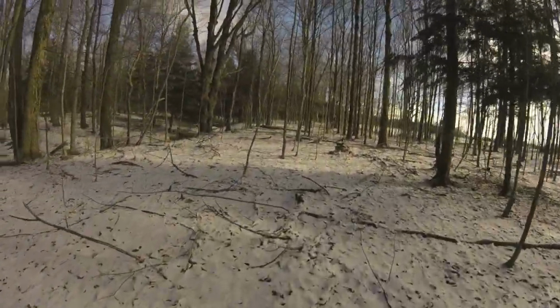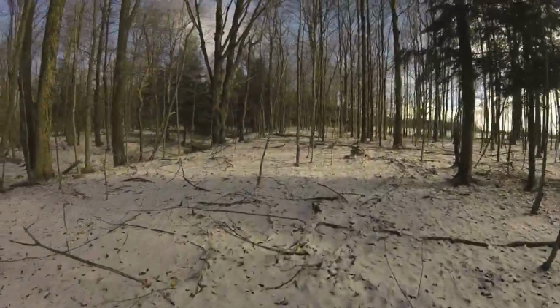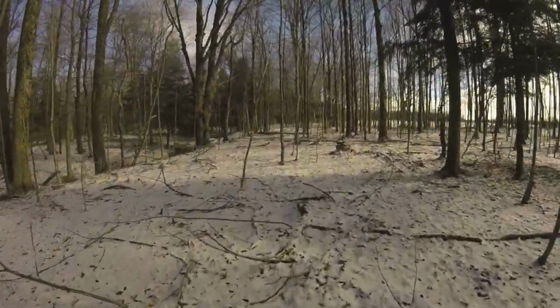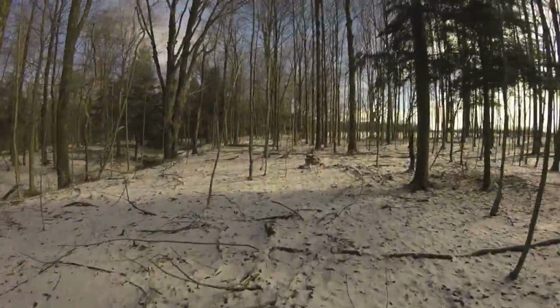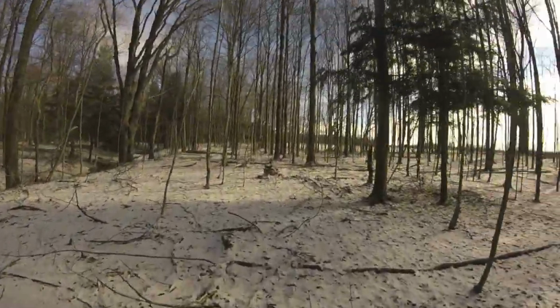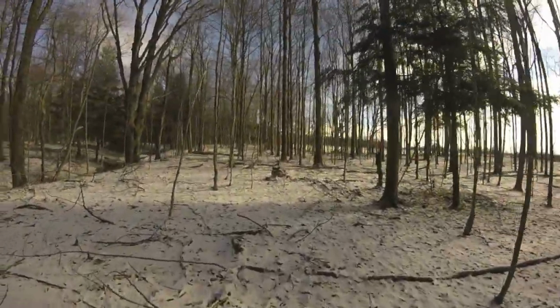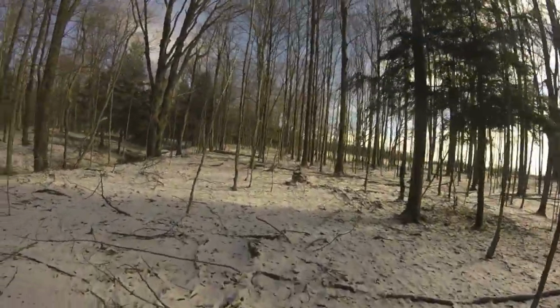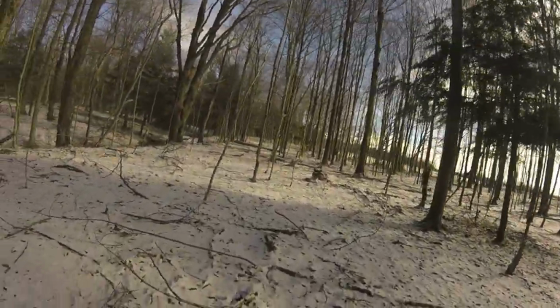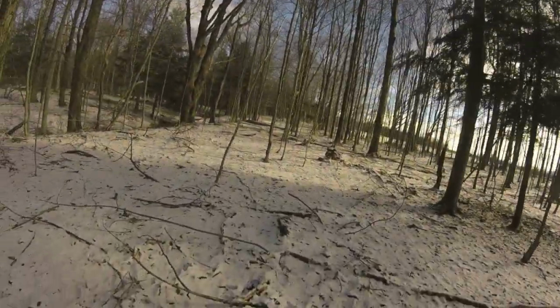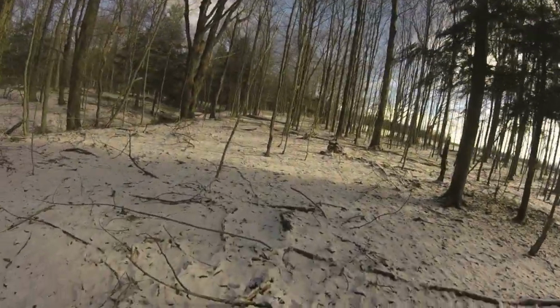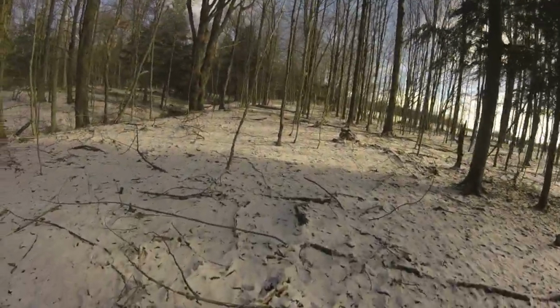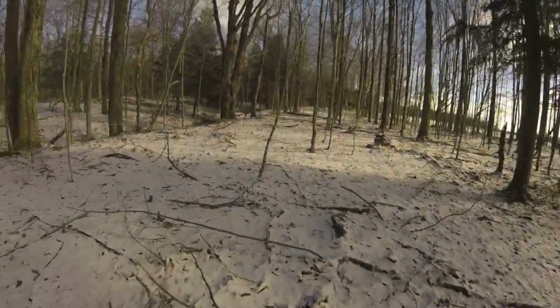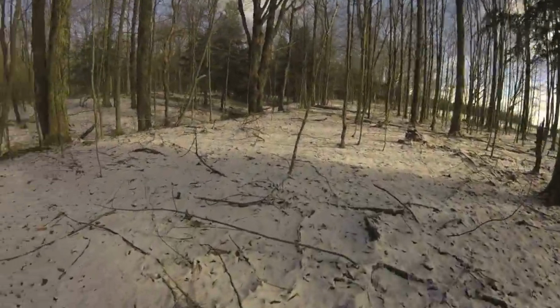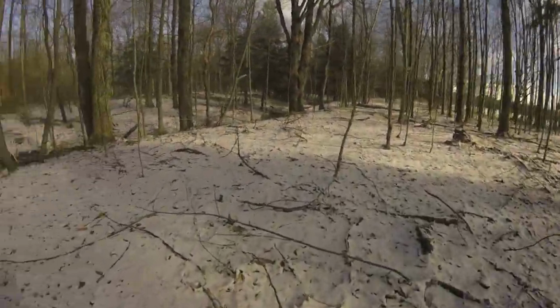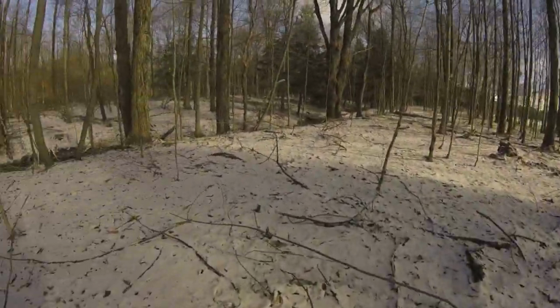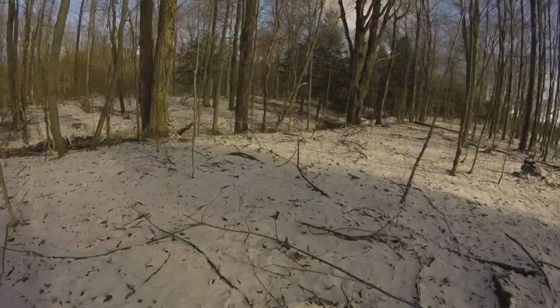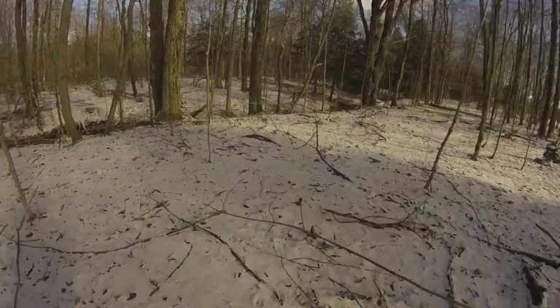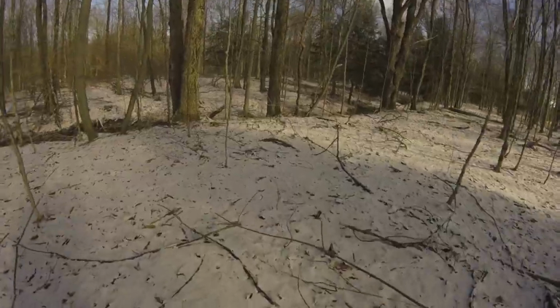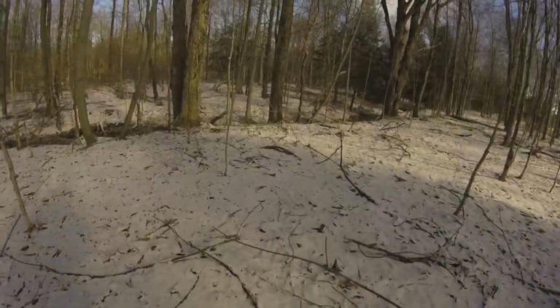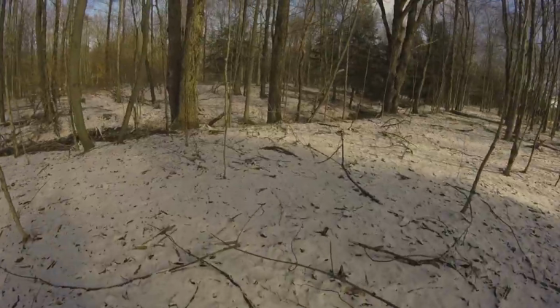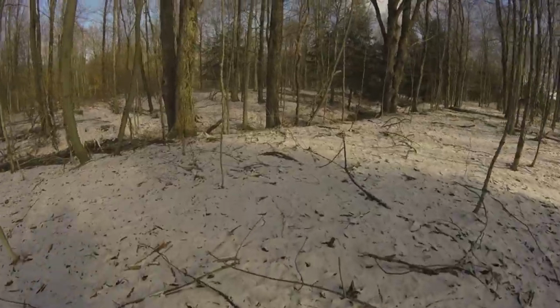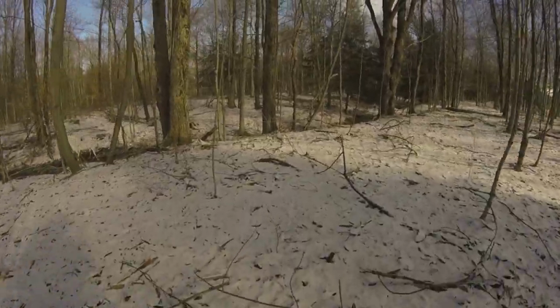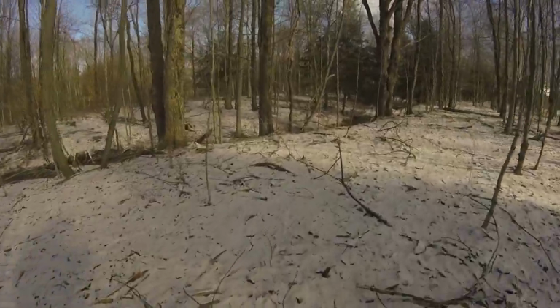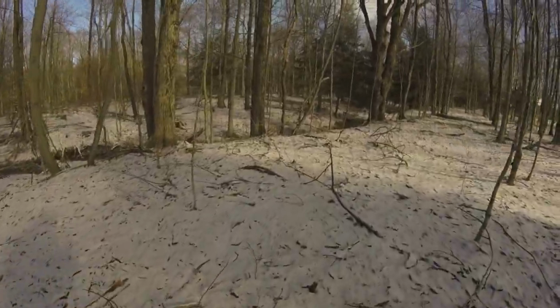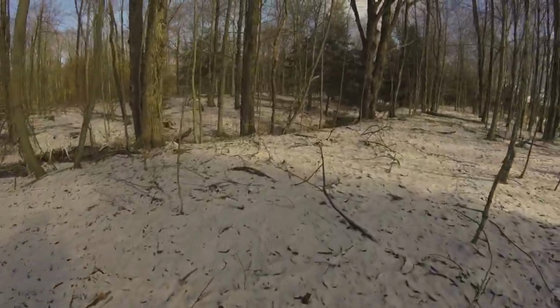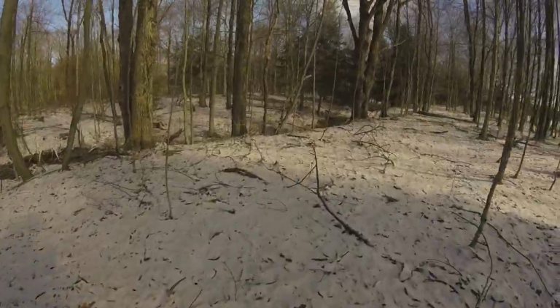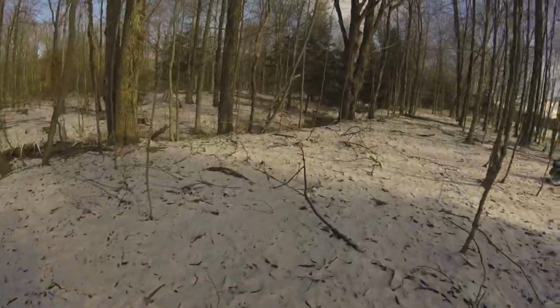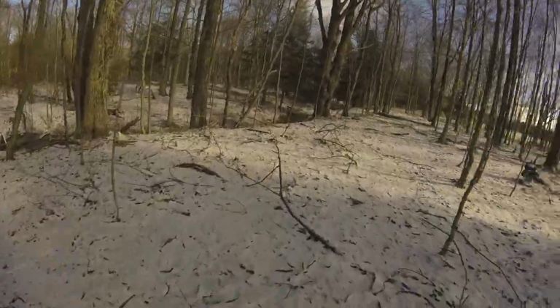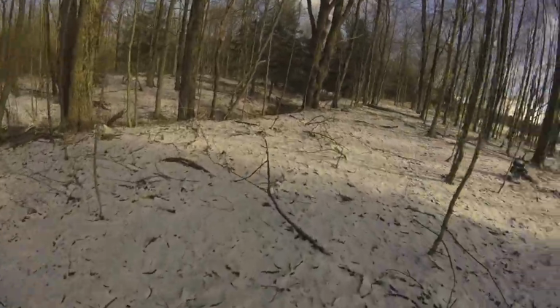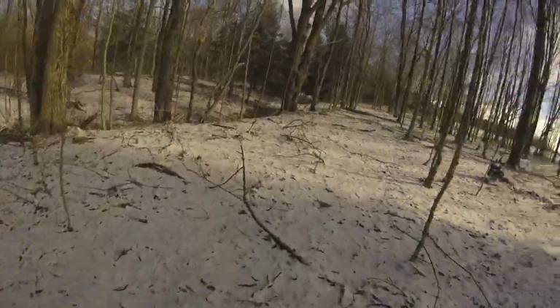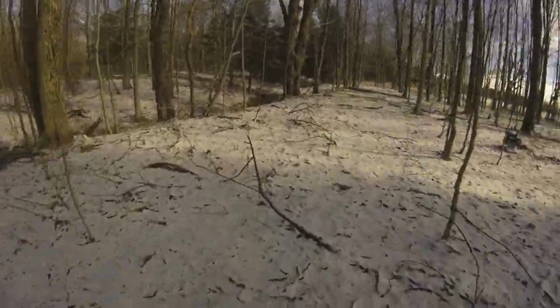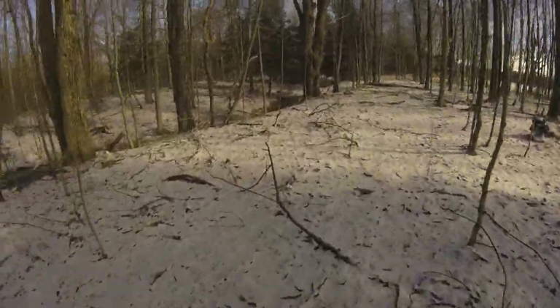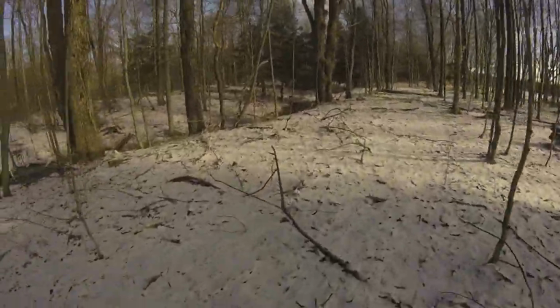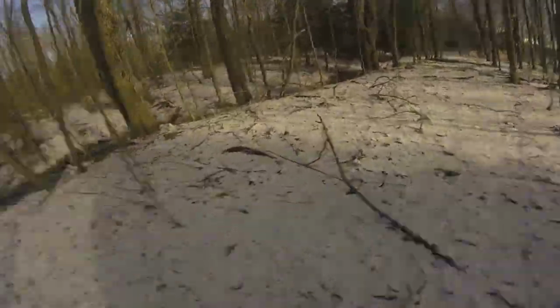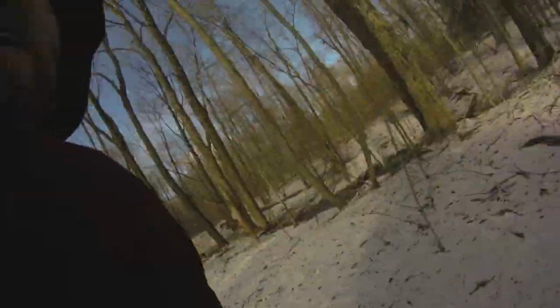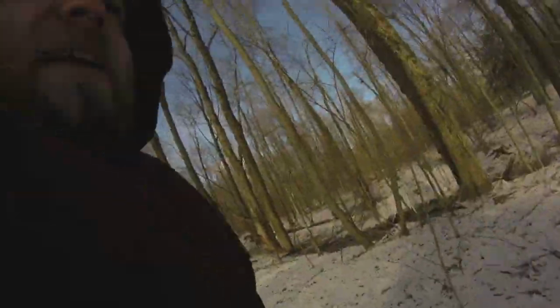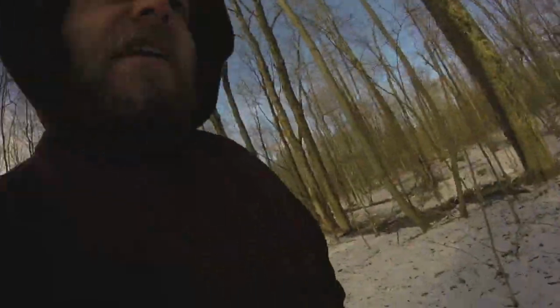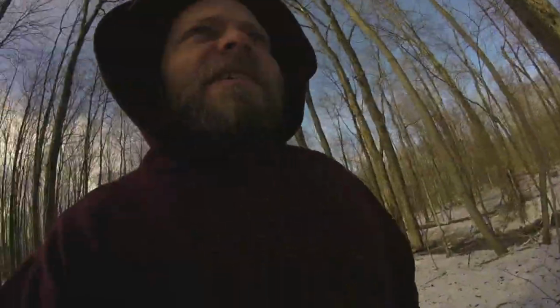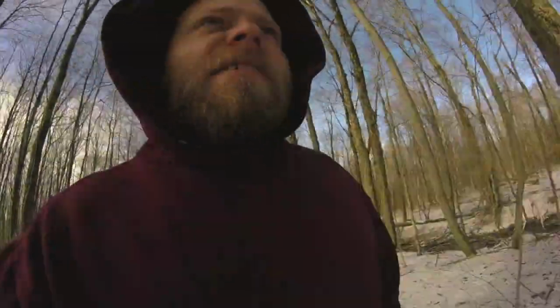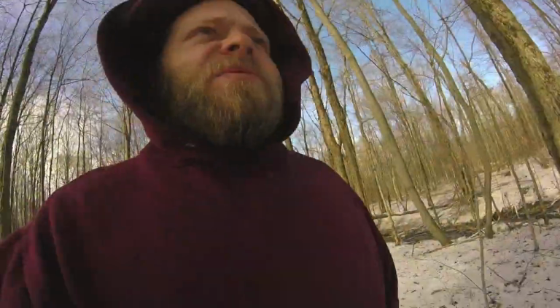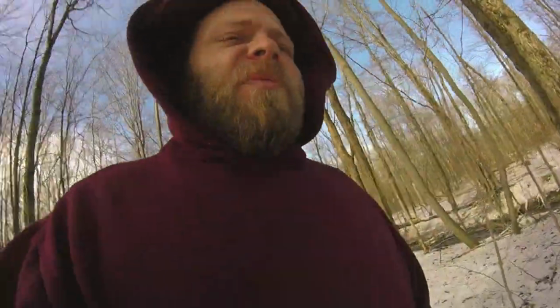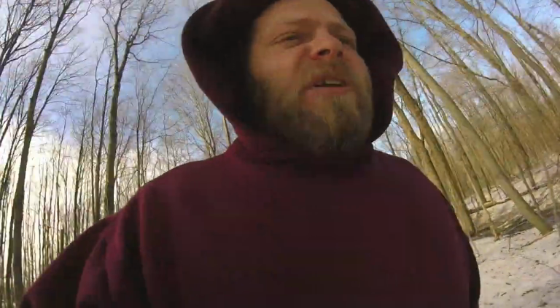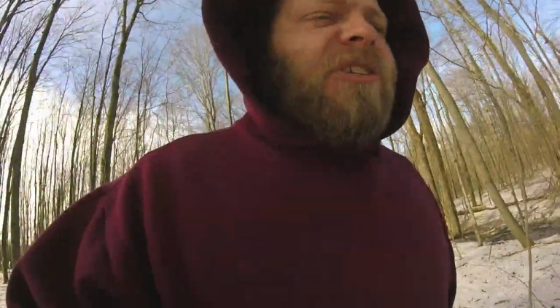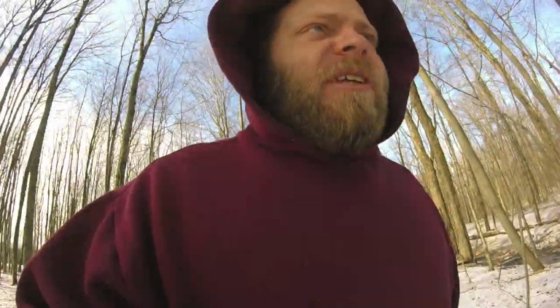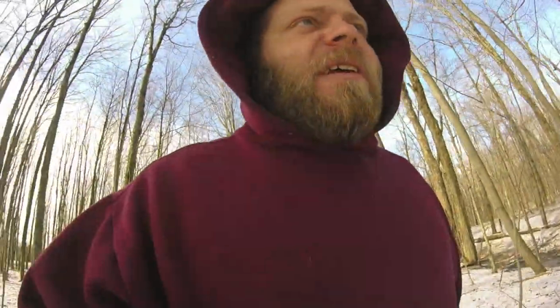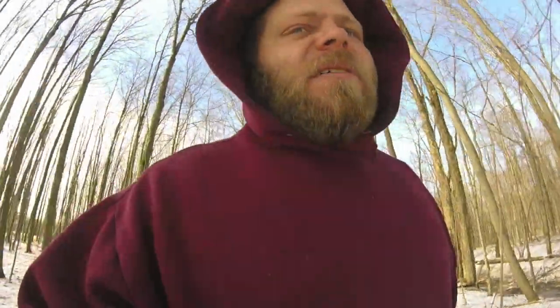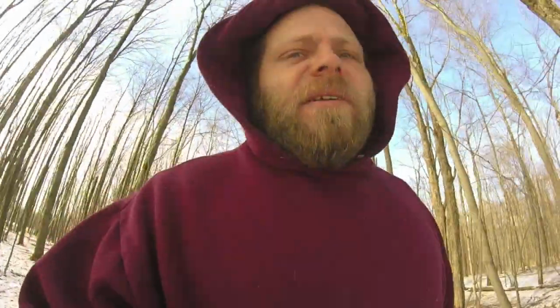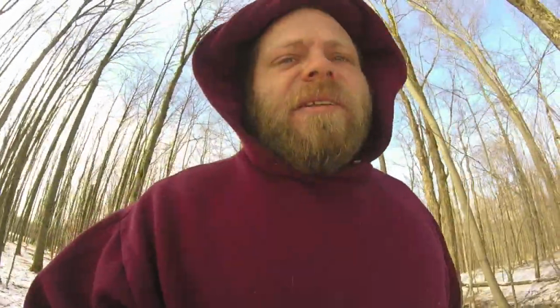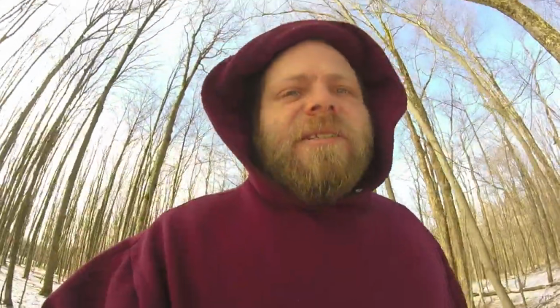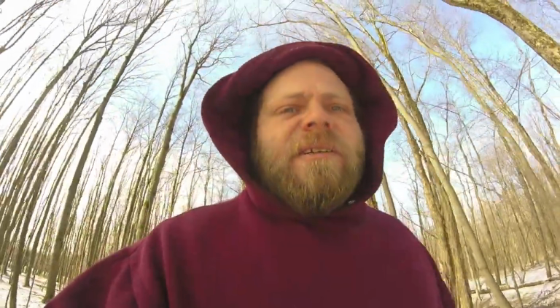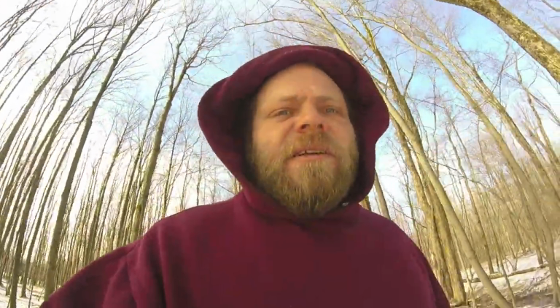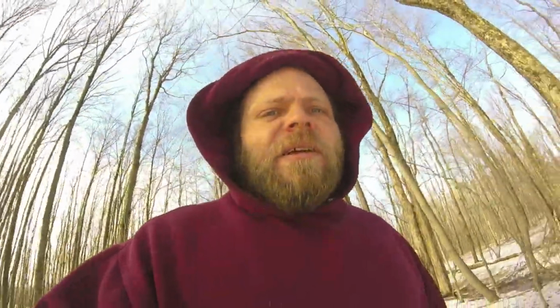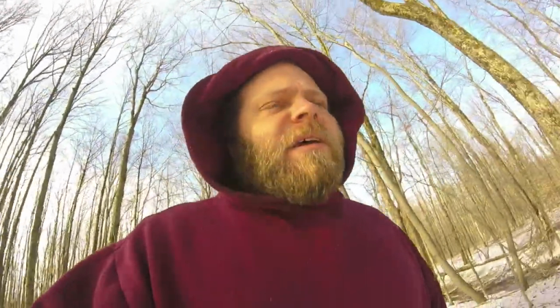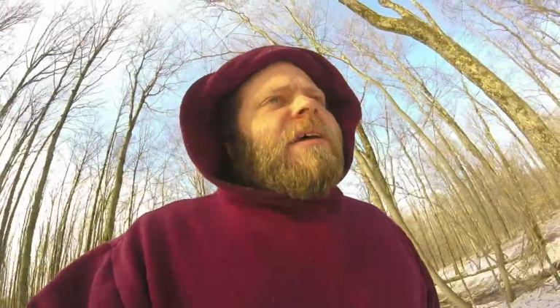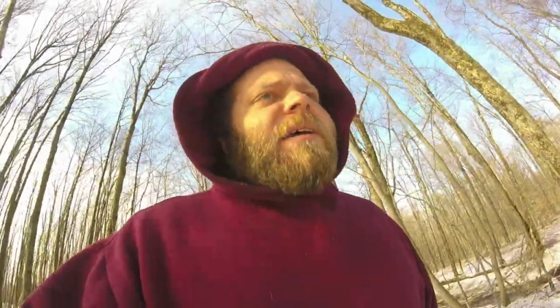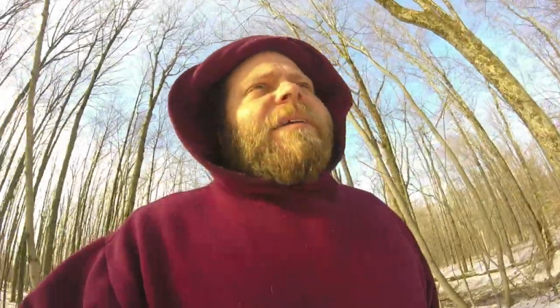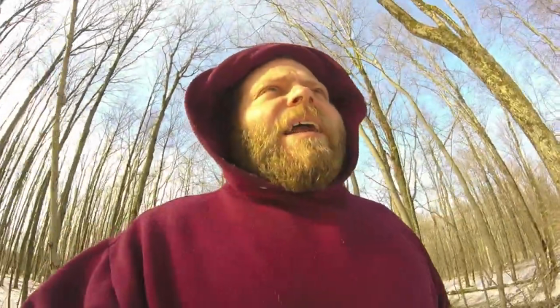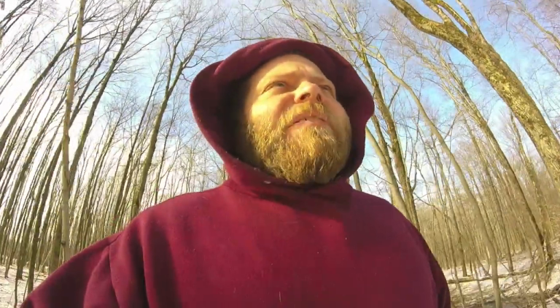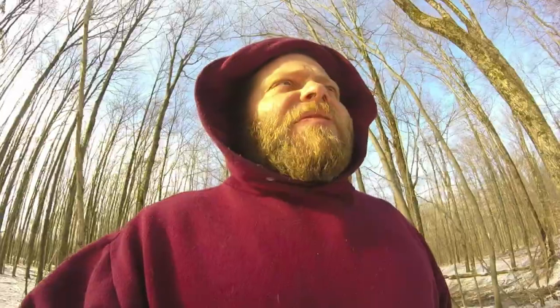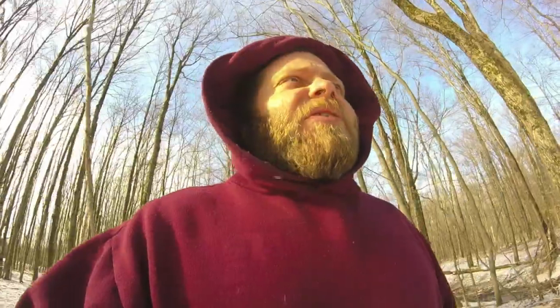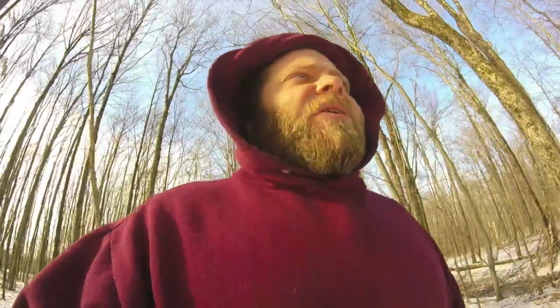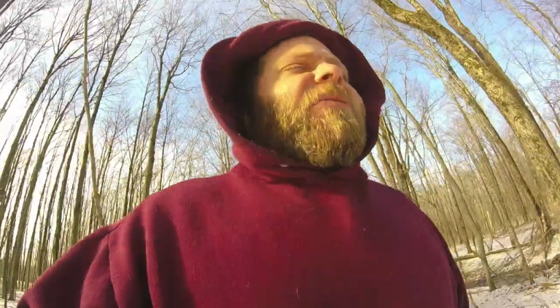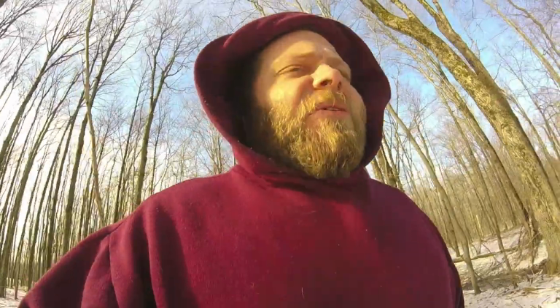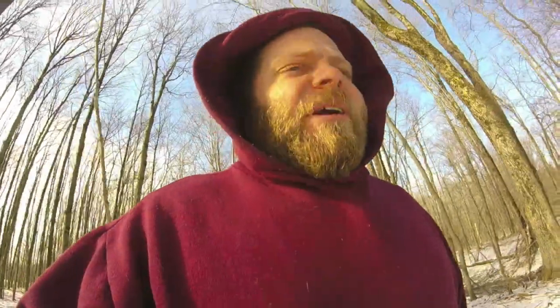Right now we're kind of waiting for trees. Yeah, it's pretty chill. It's pretty cool.